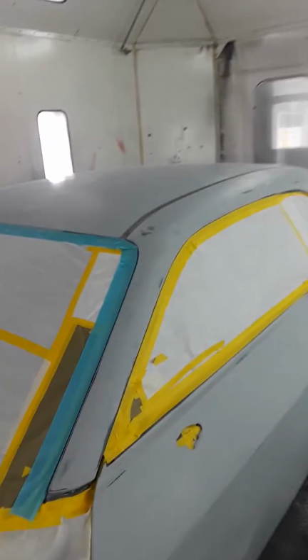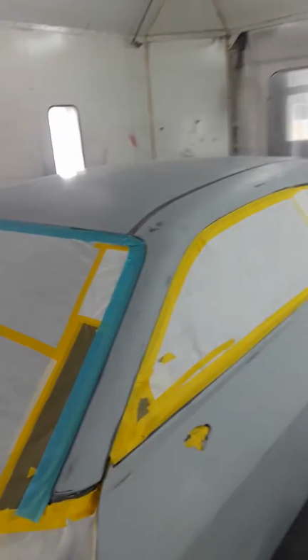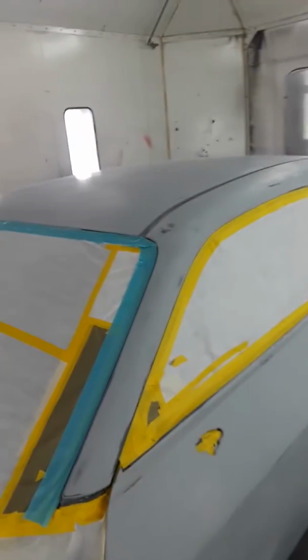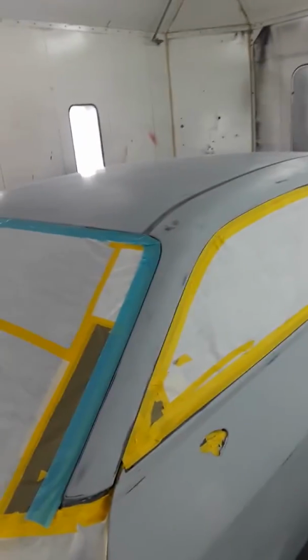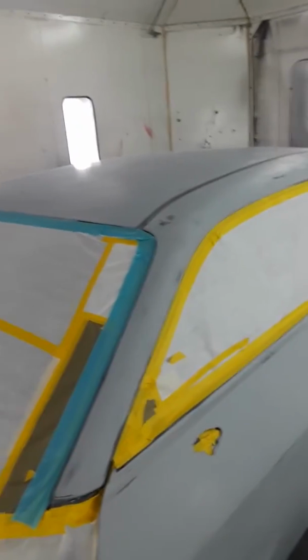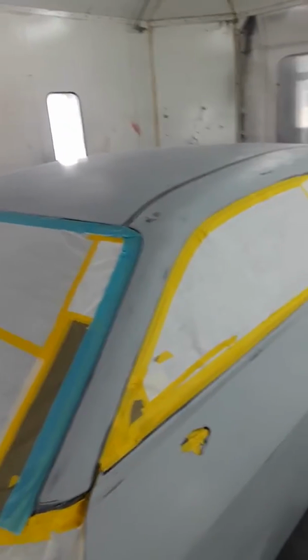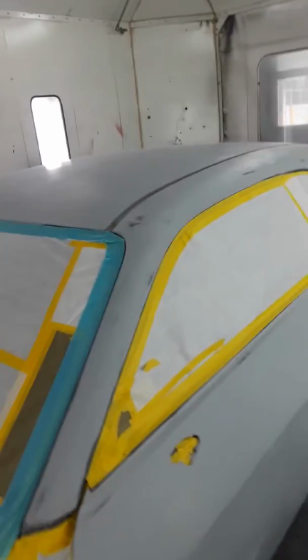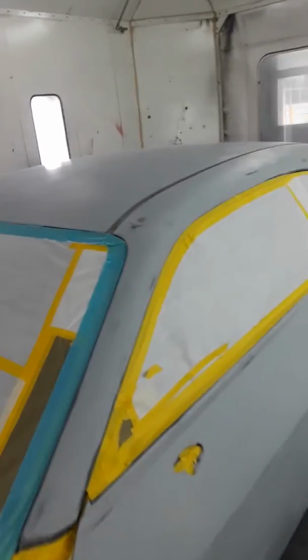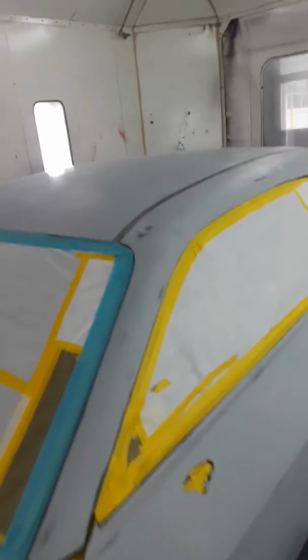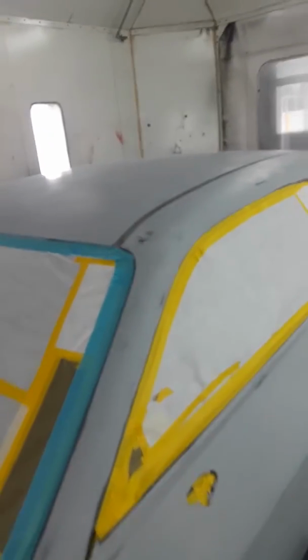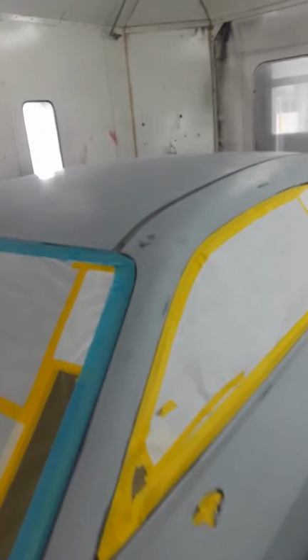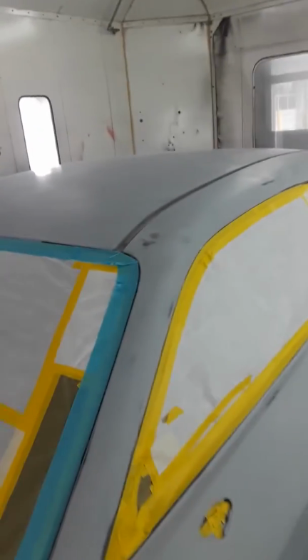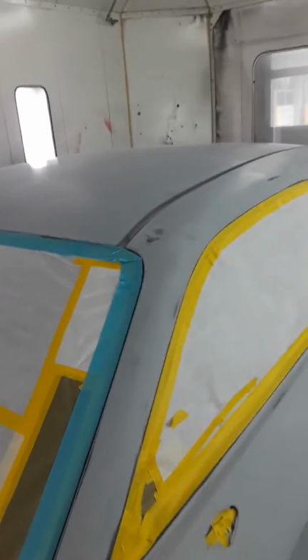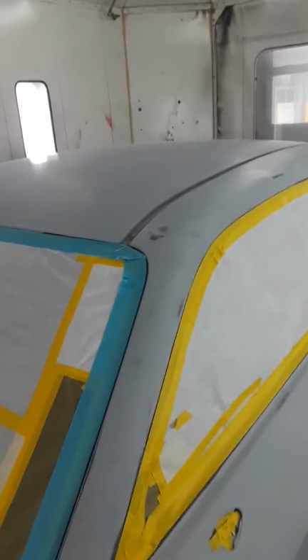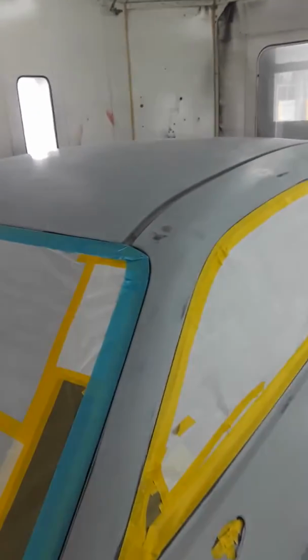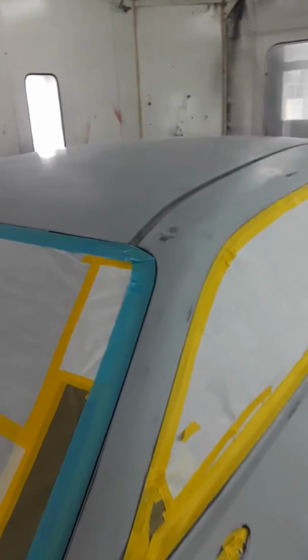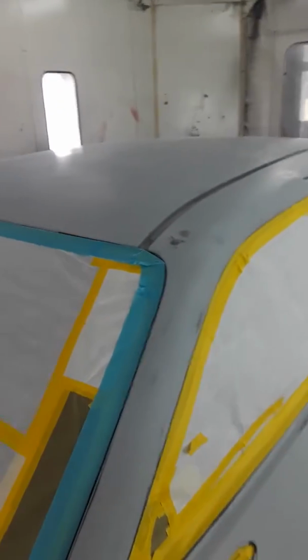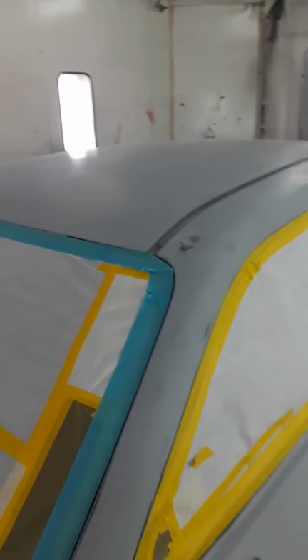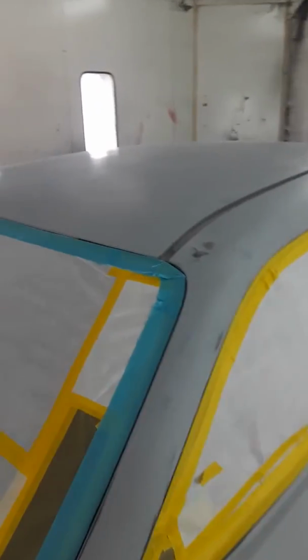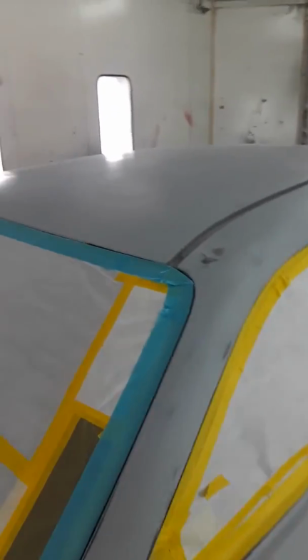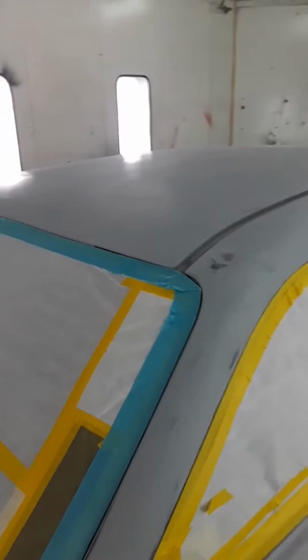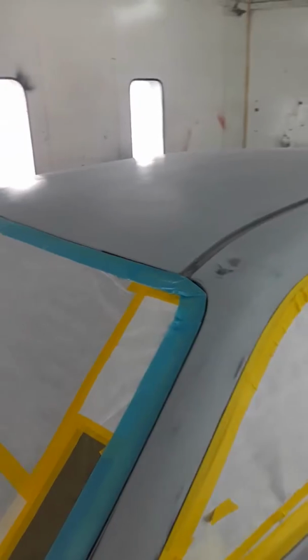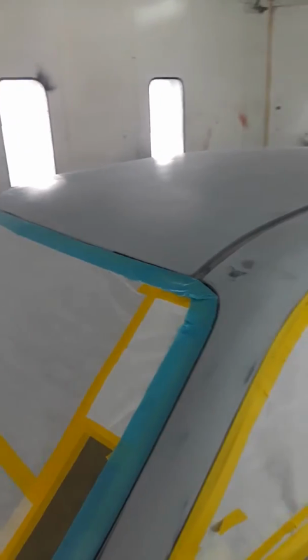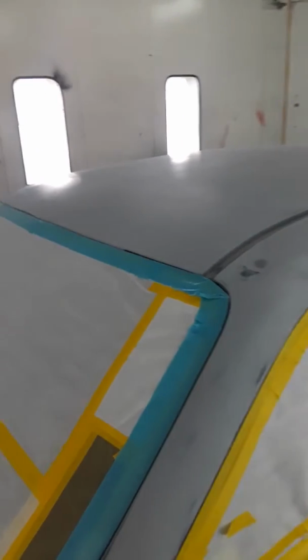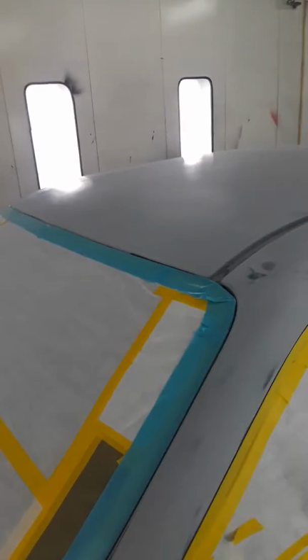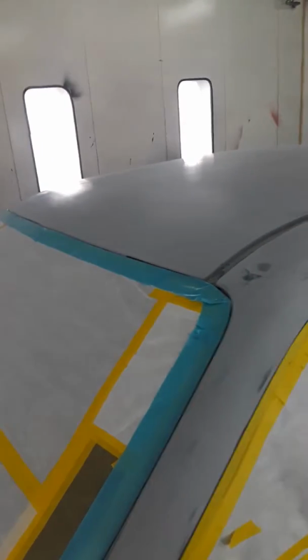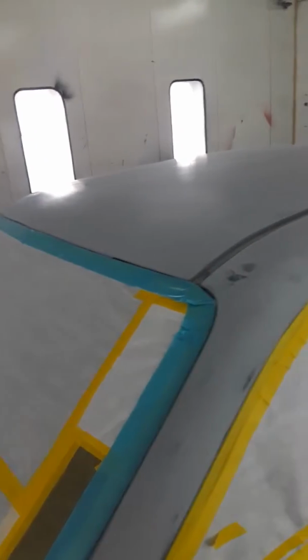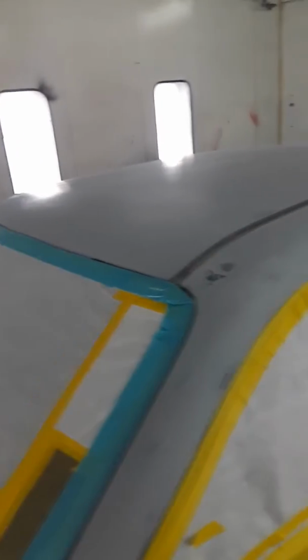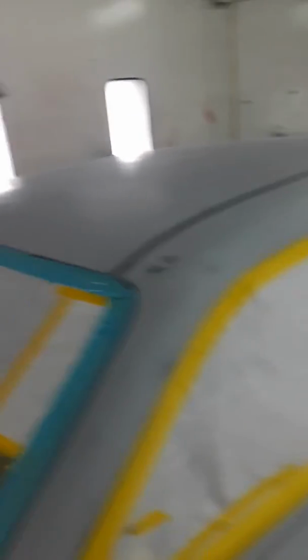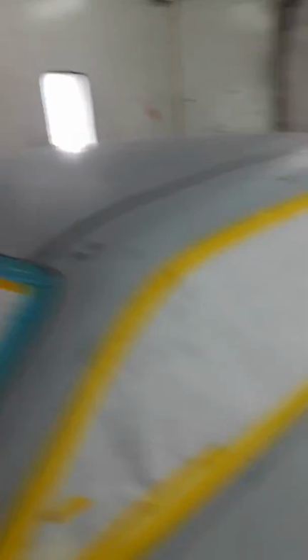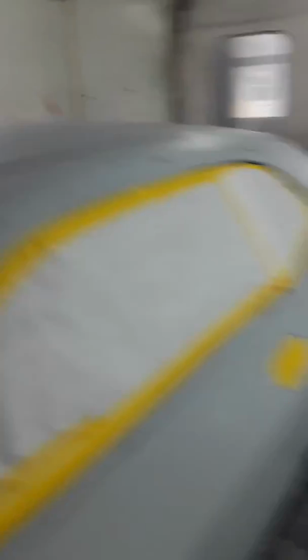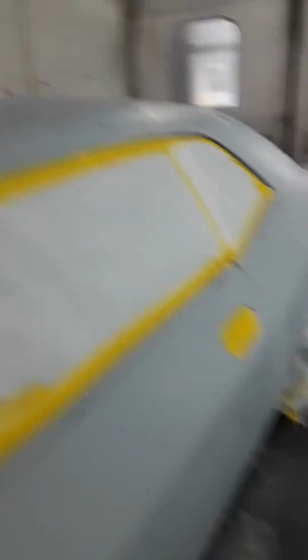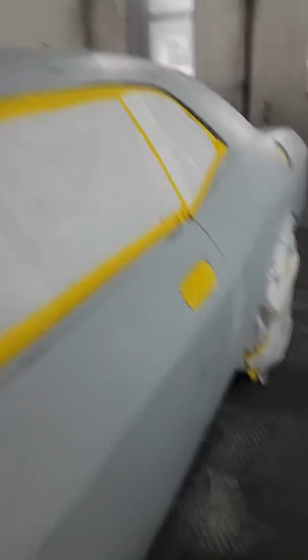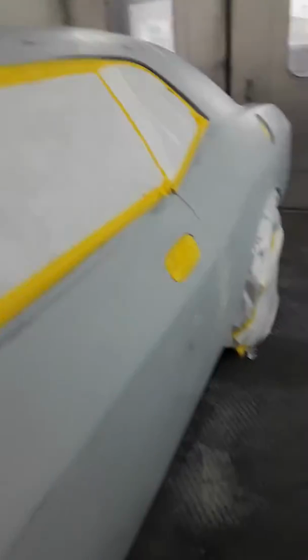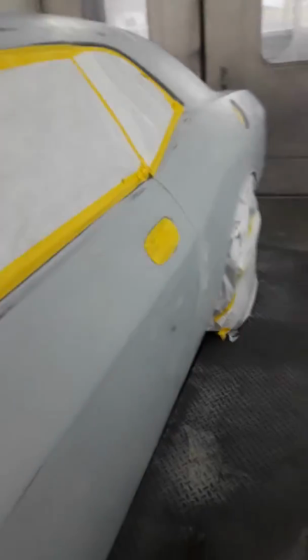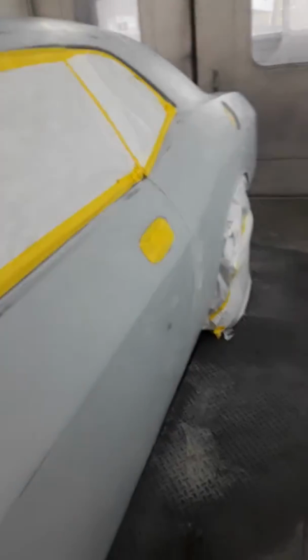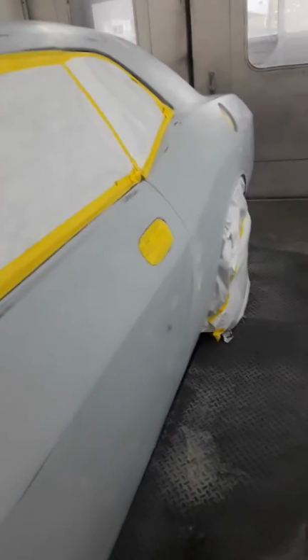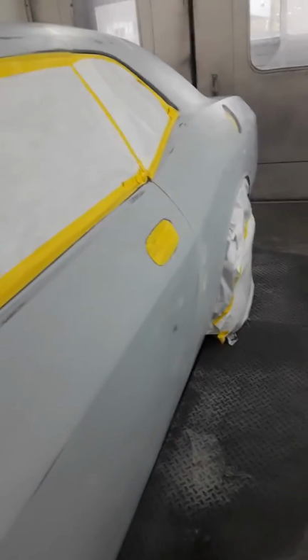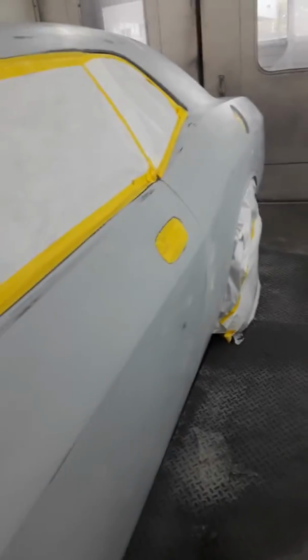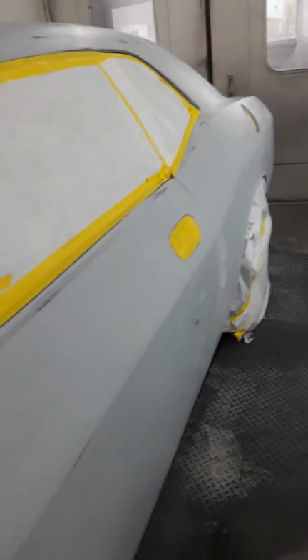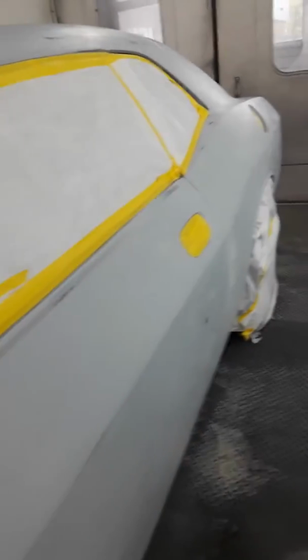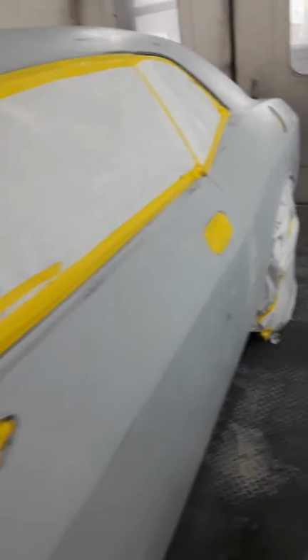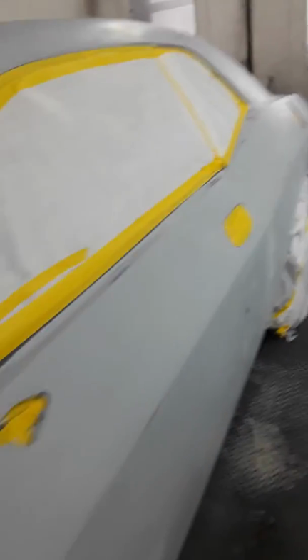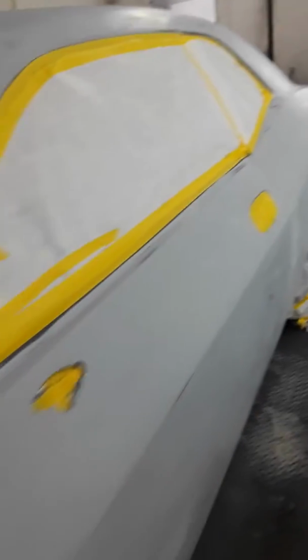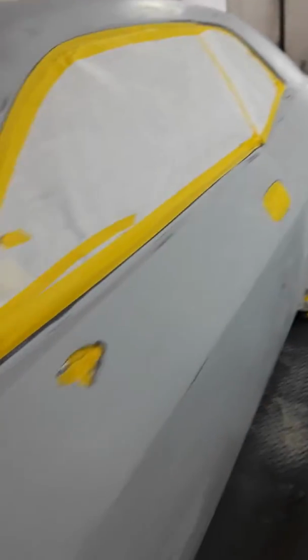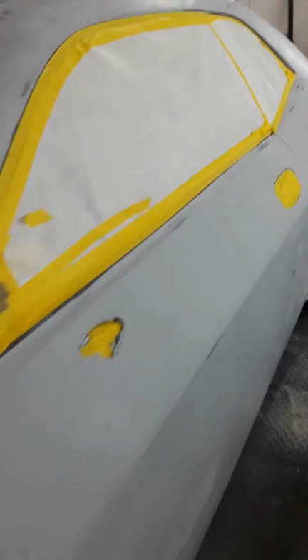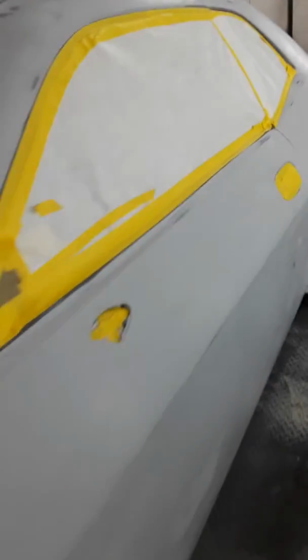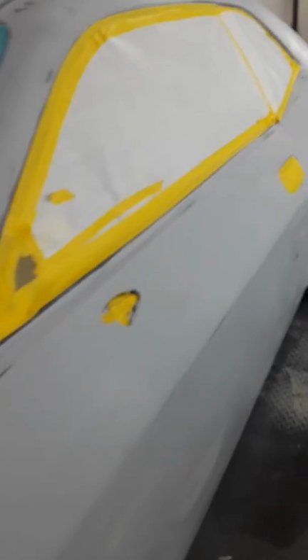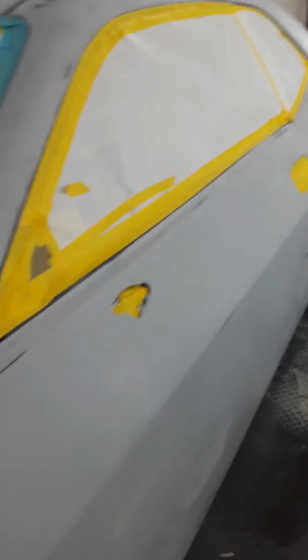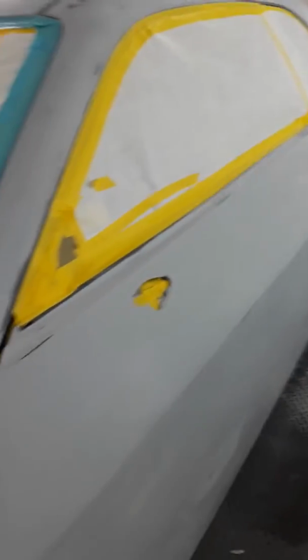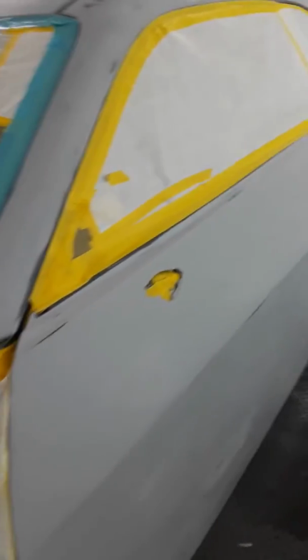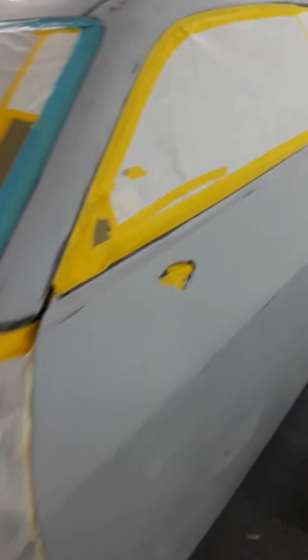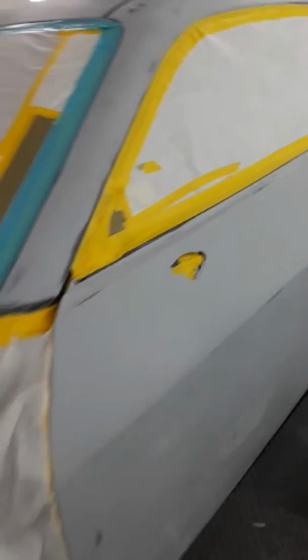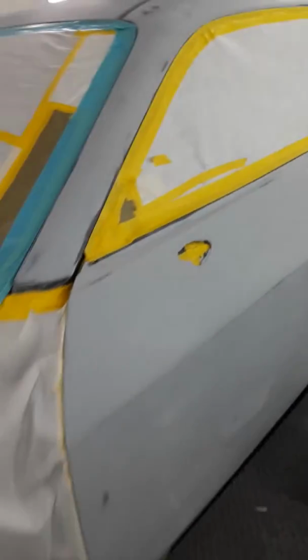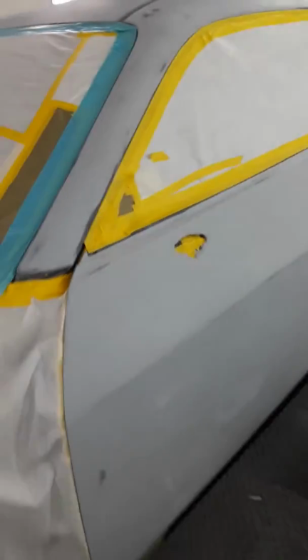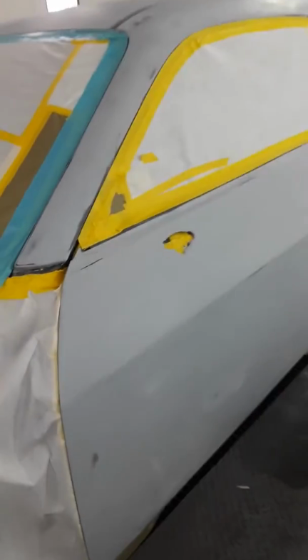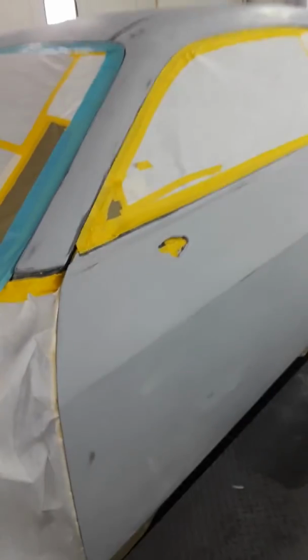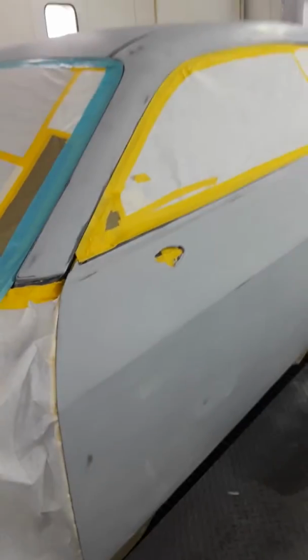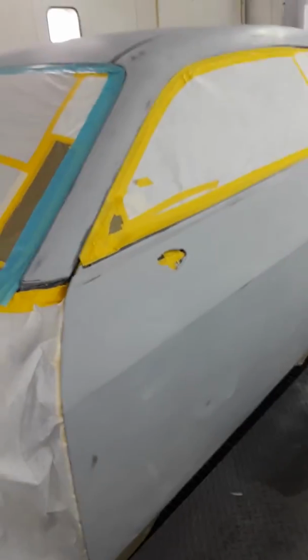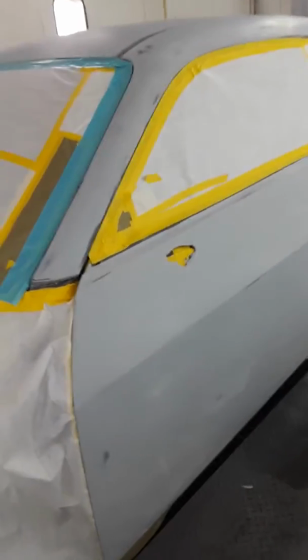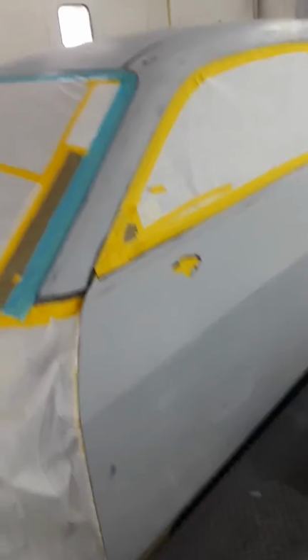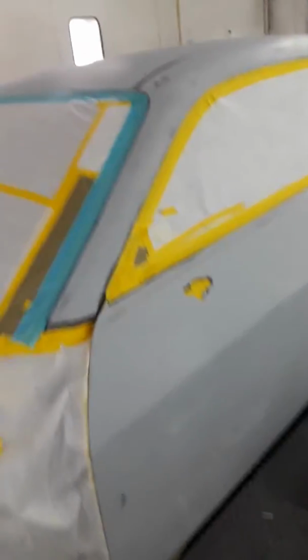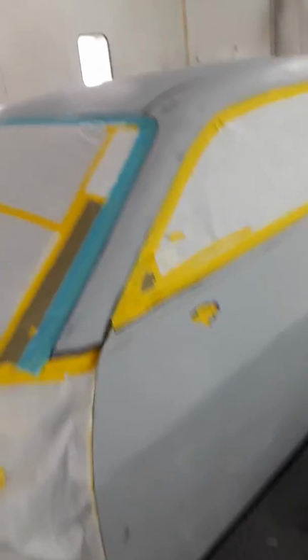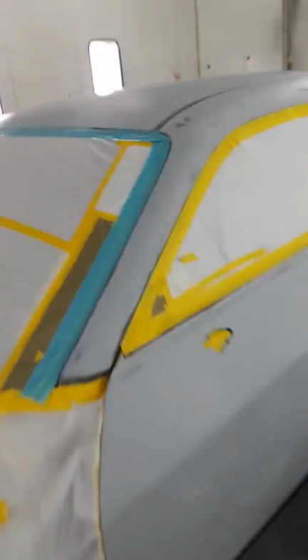So we blasted it down, did a little body work, got it primed up — we got some PPG primer on the car.